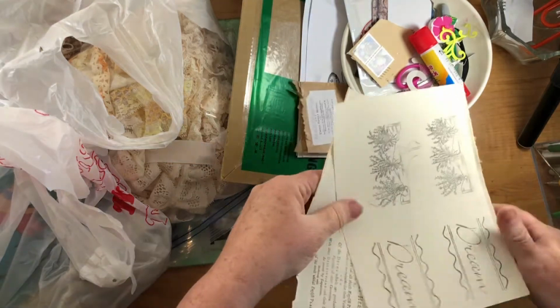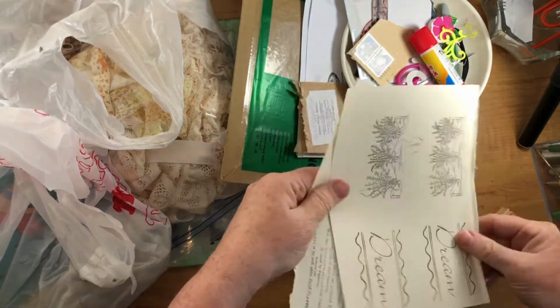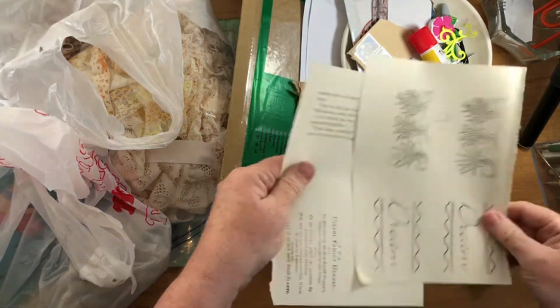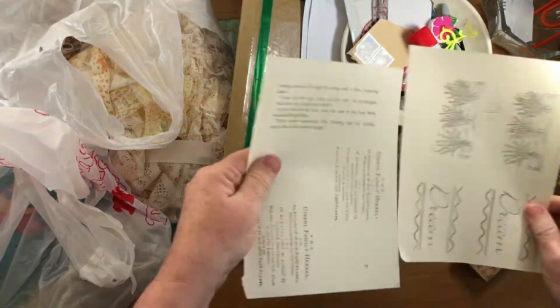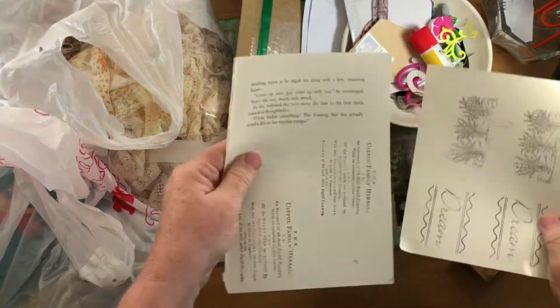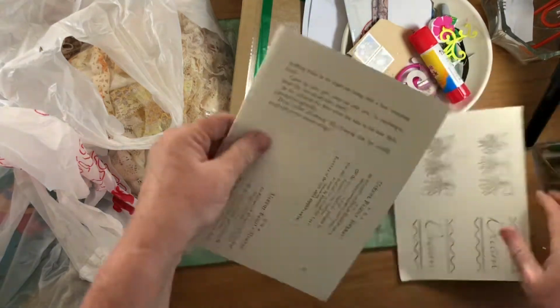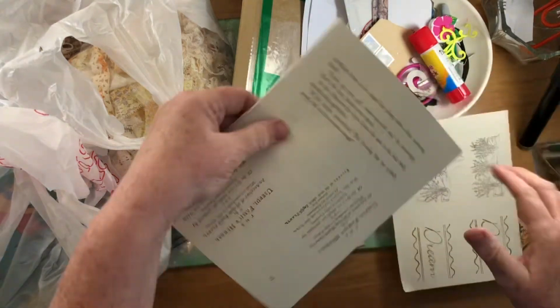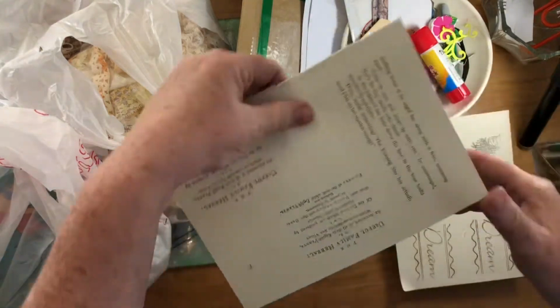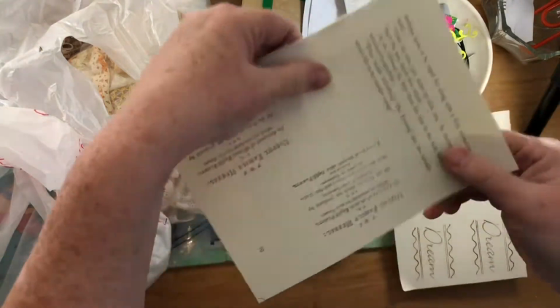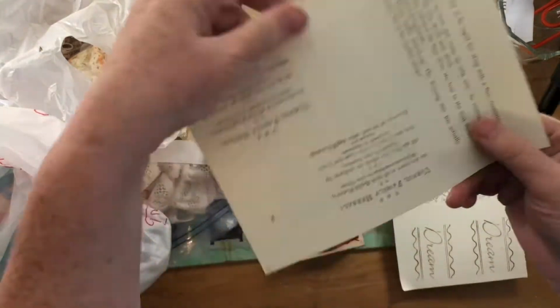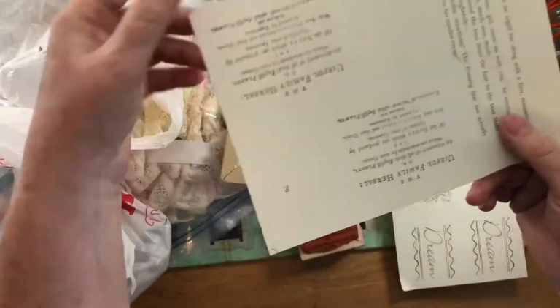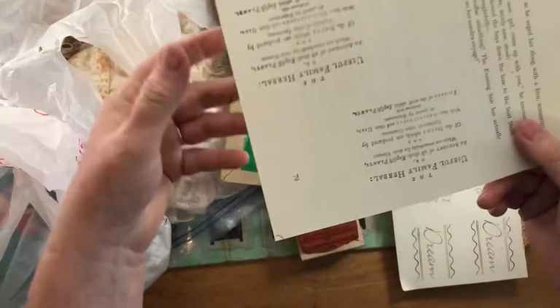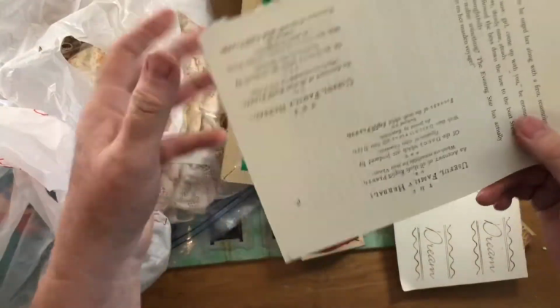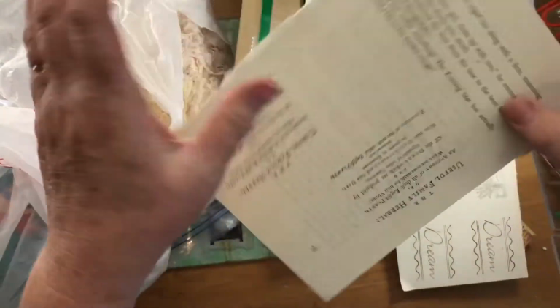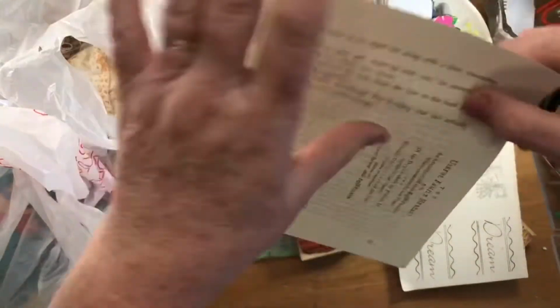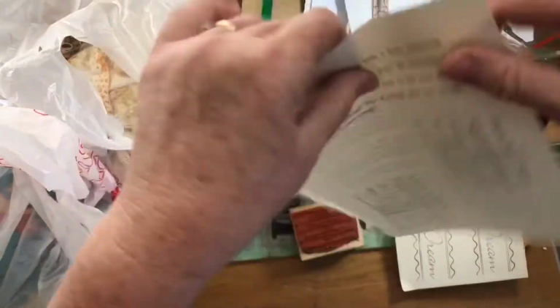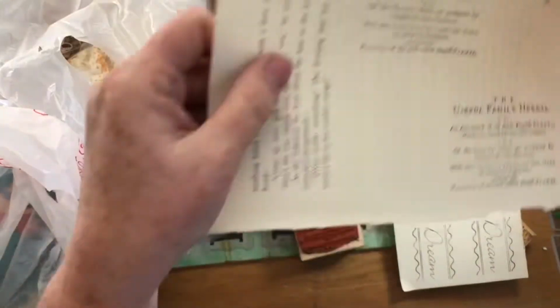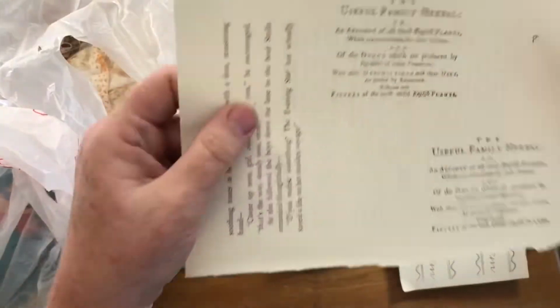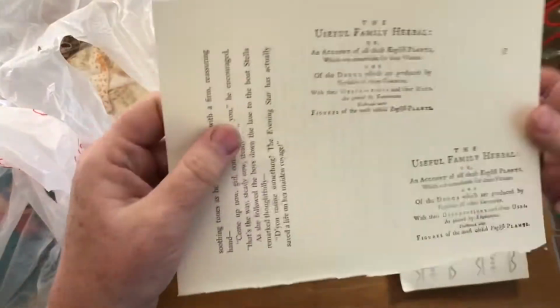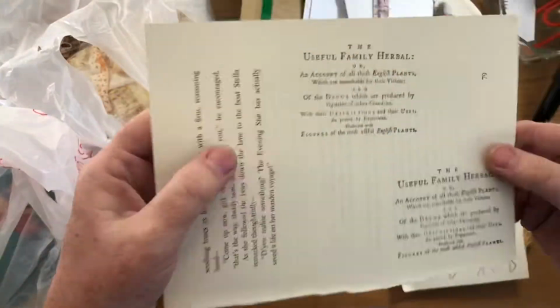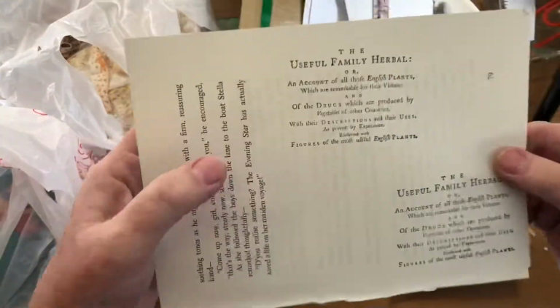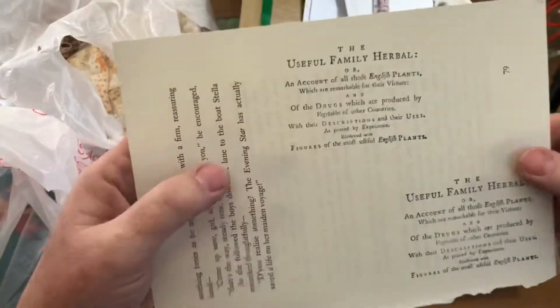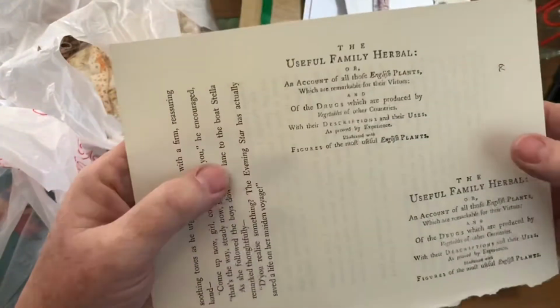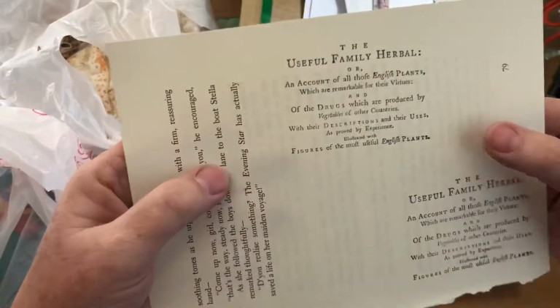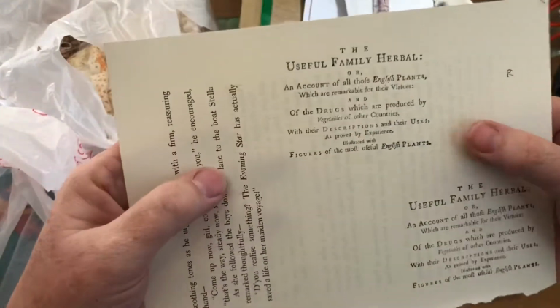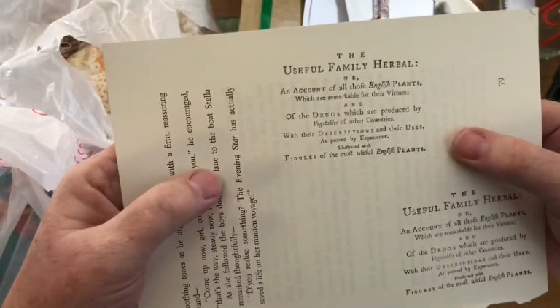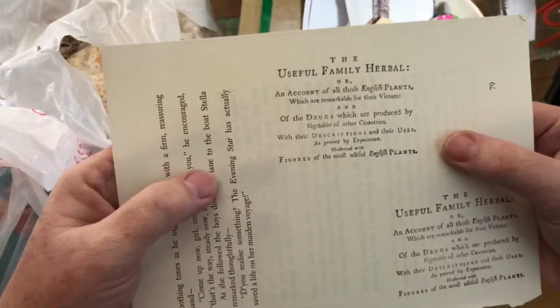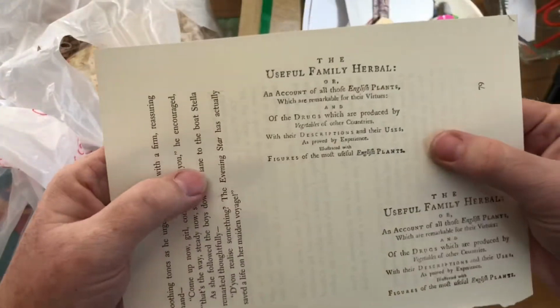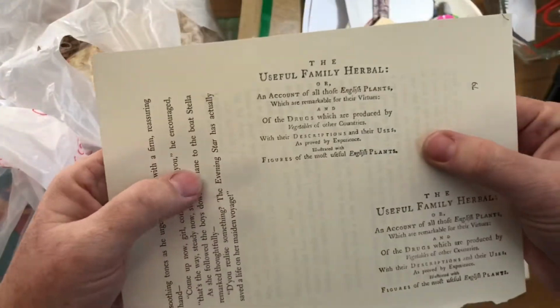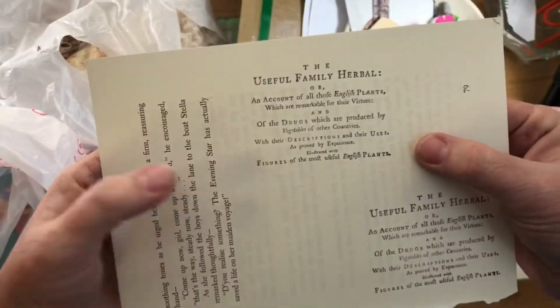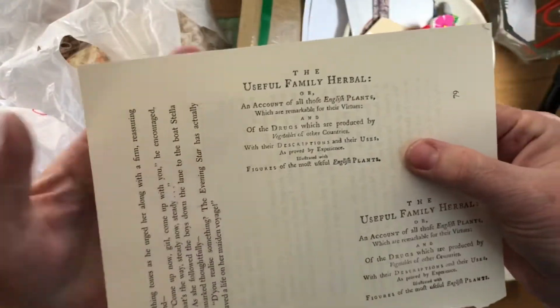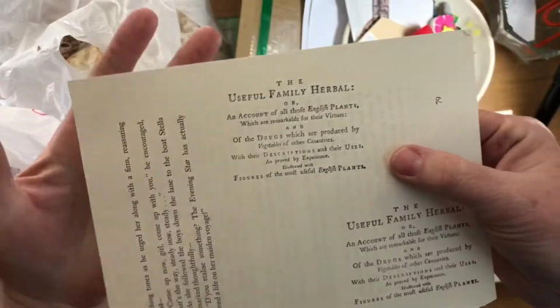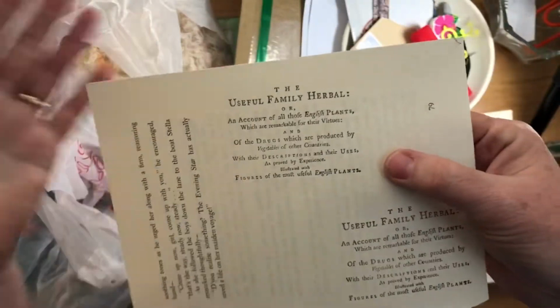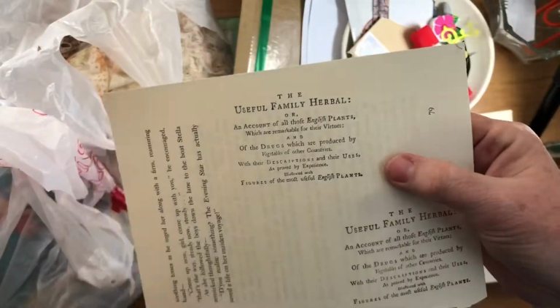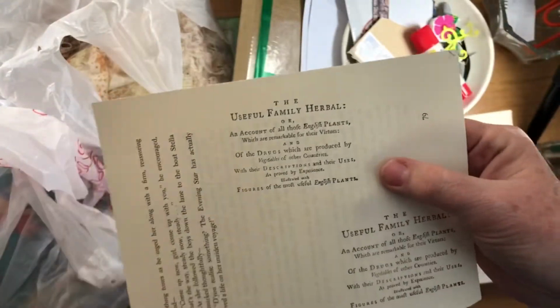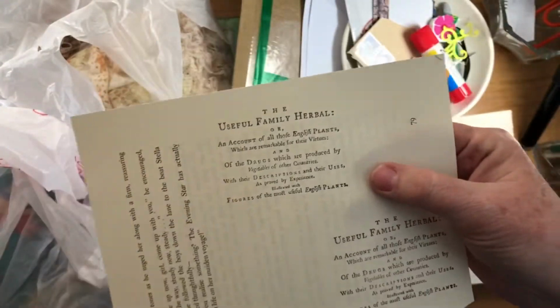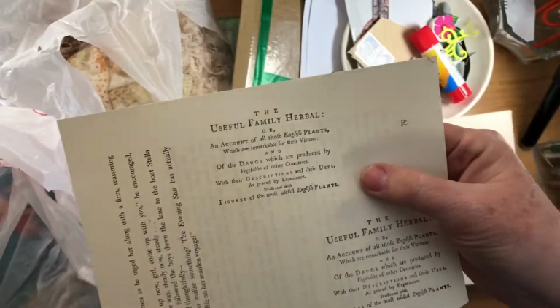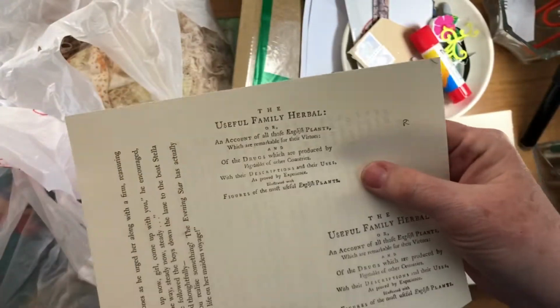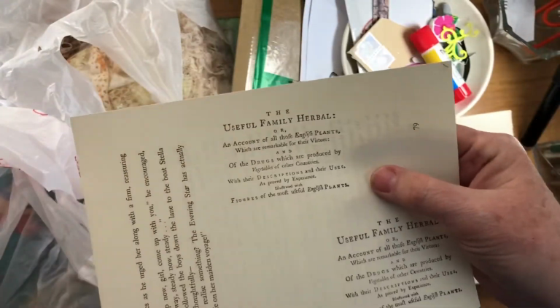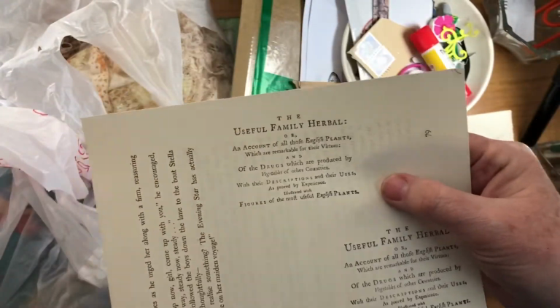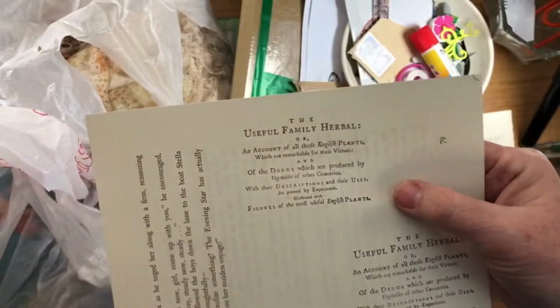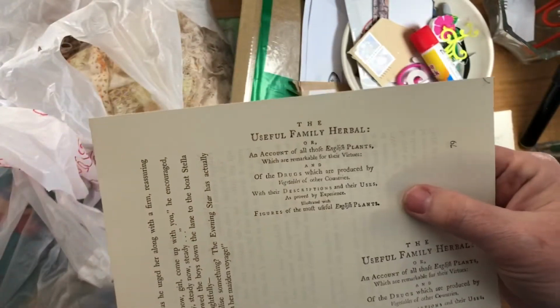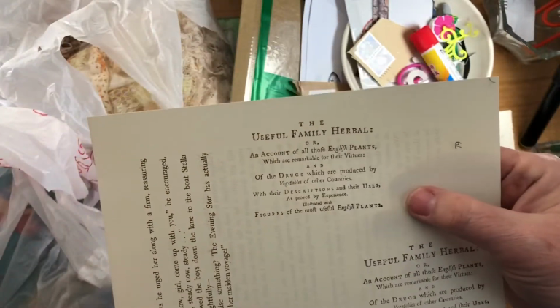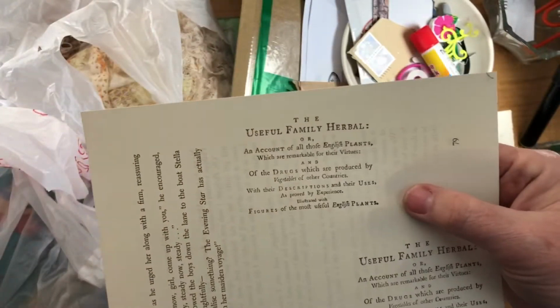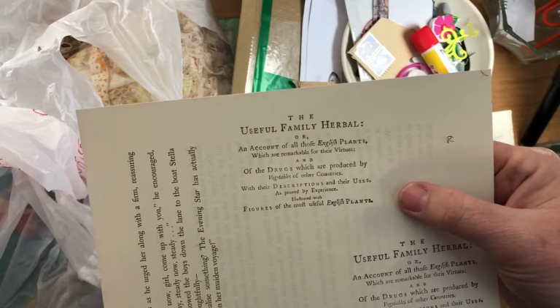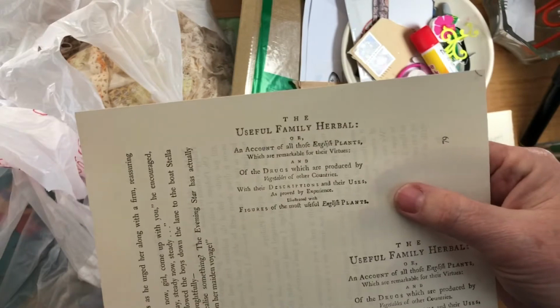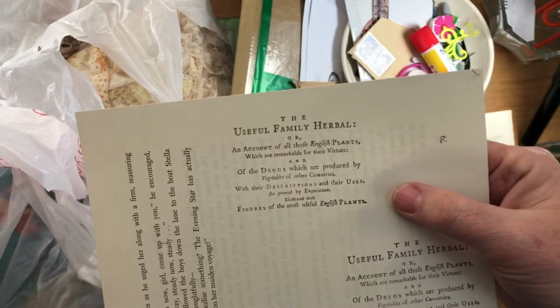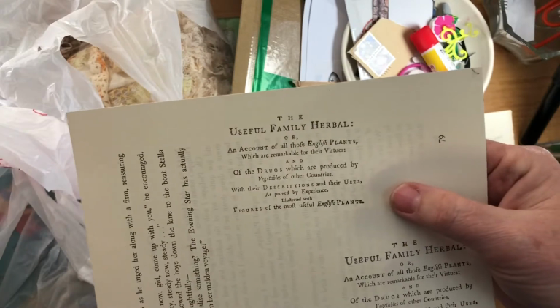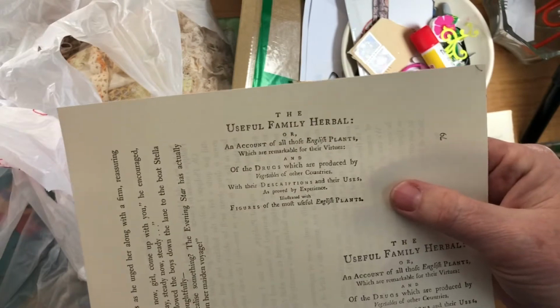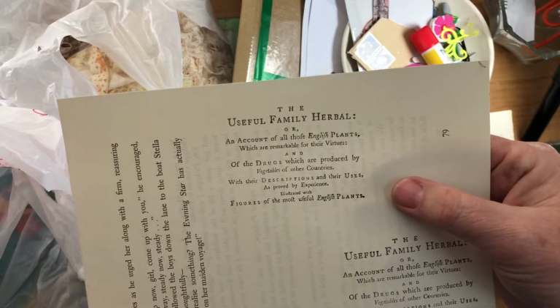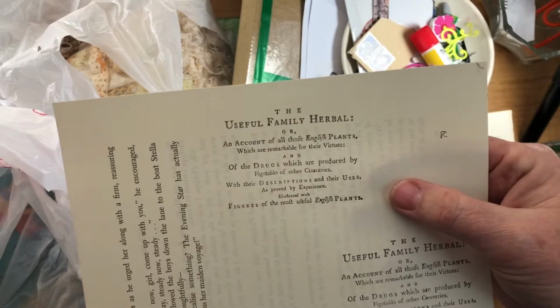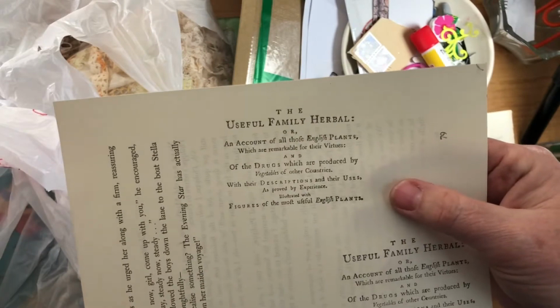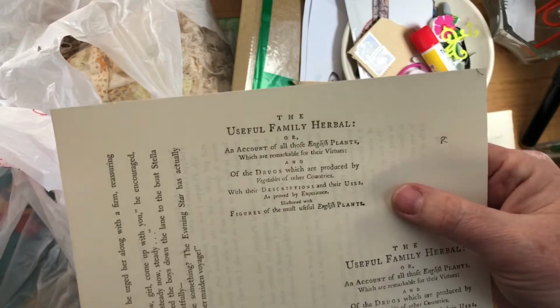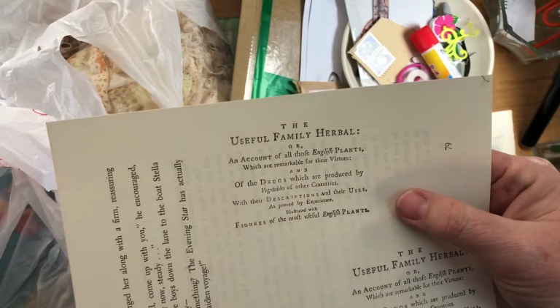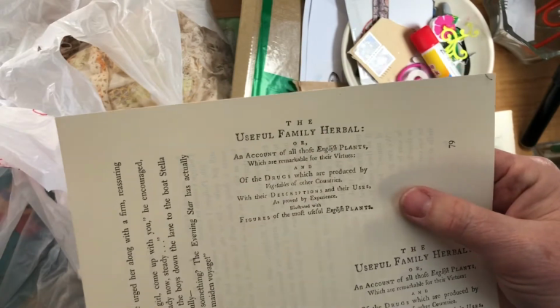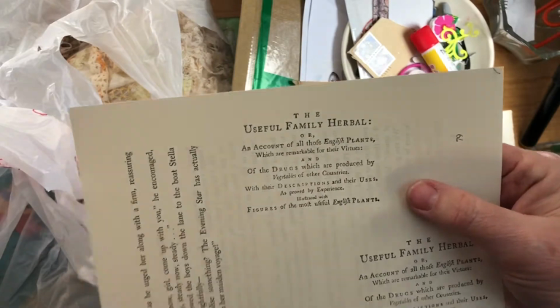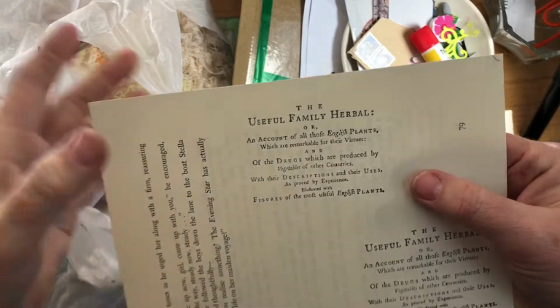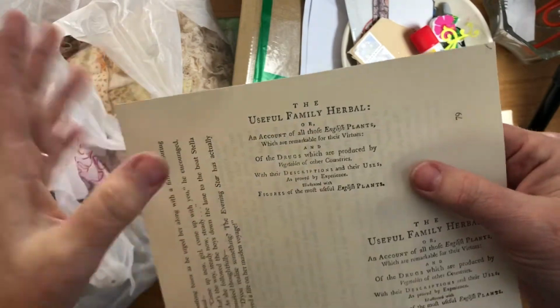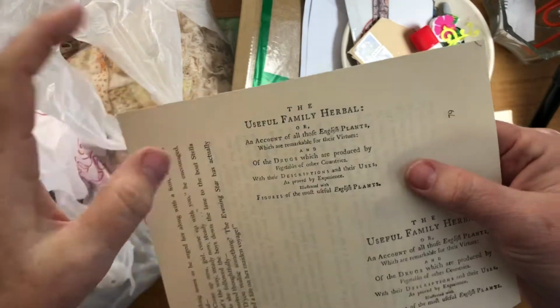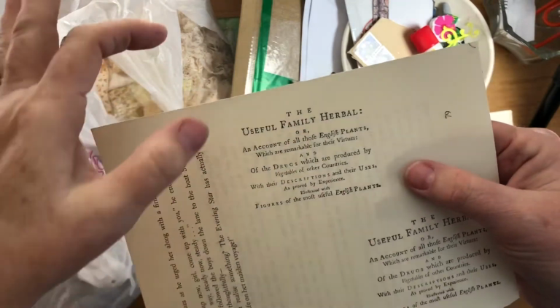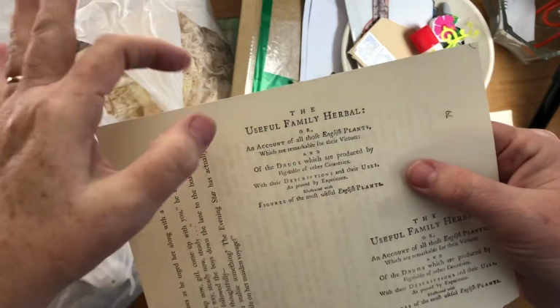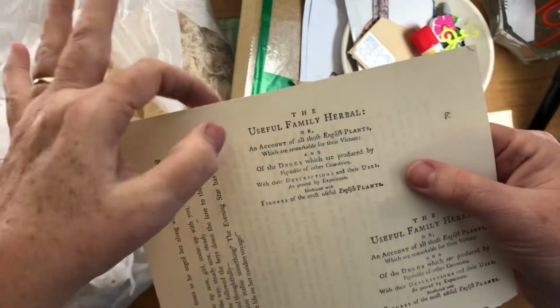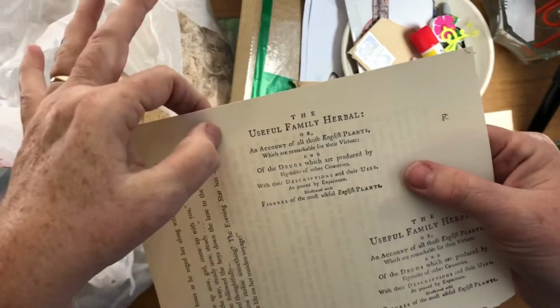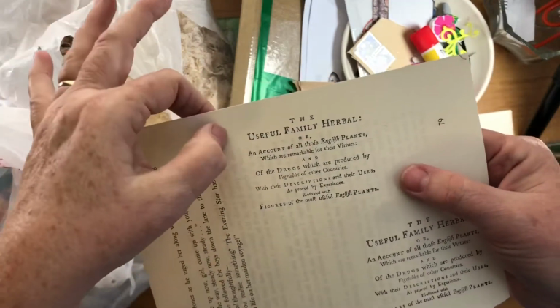I was going to show you what it looks like stamped out. It's about the useful family herbal. I just liked it because I thought it was just old-timey looking.